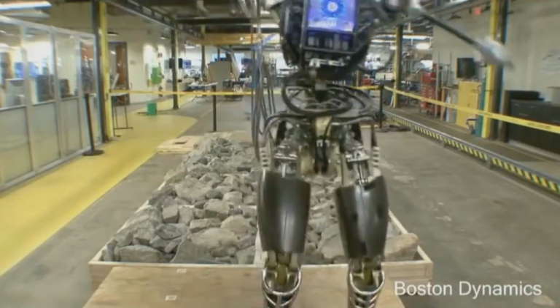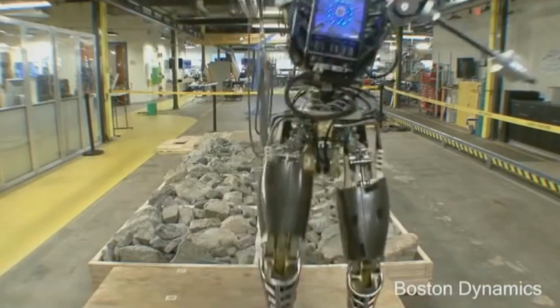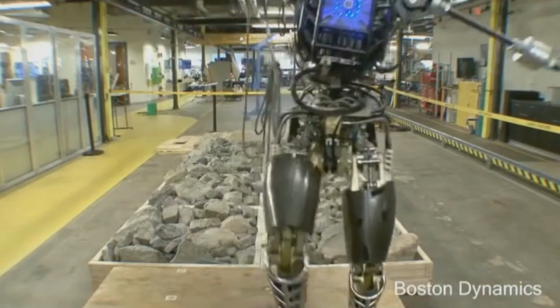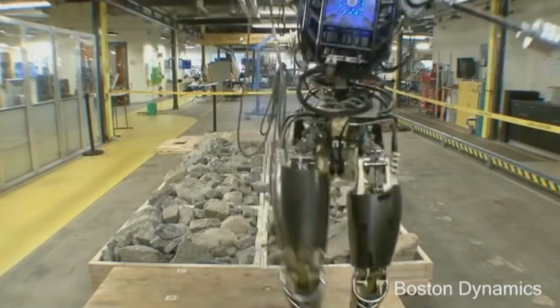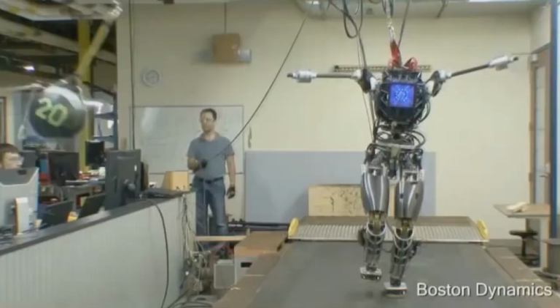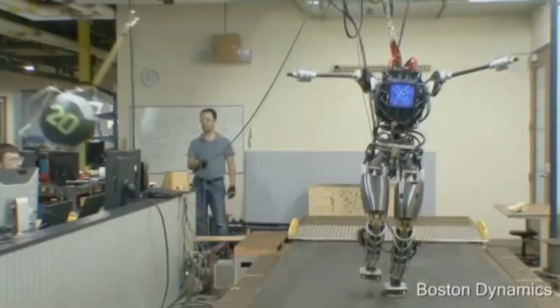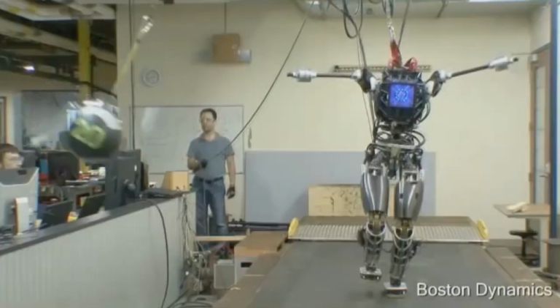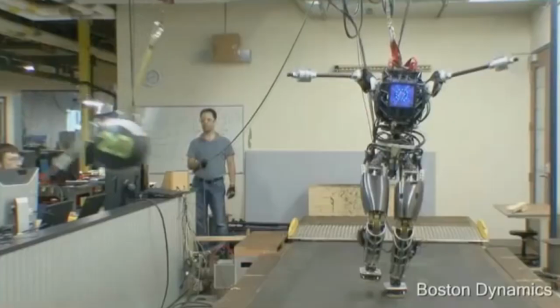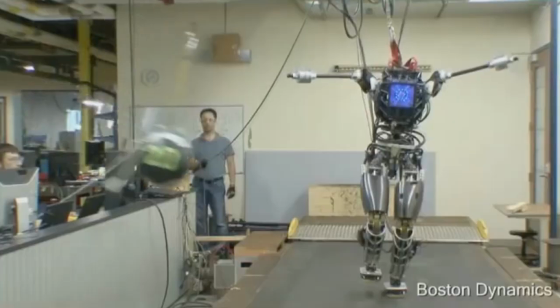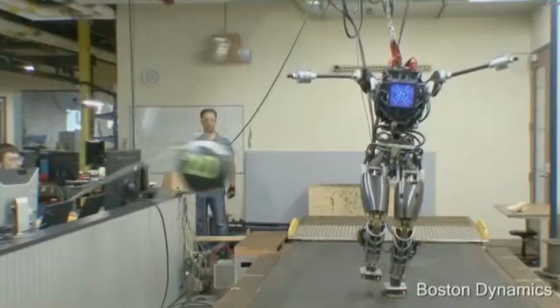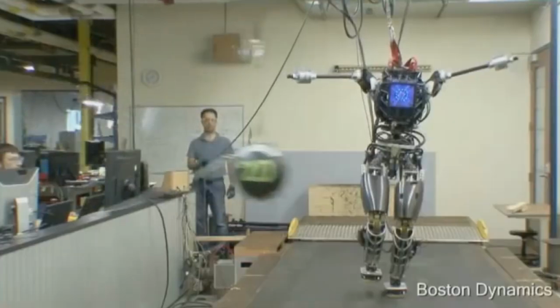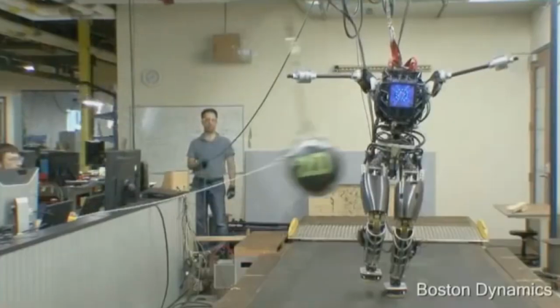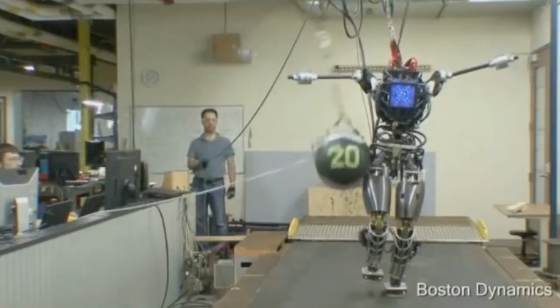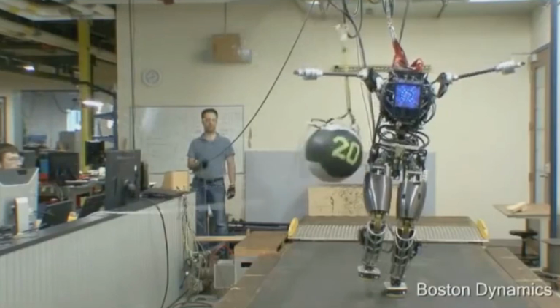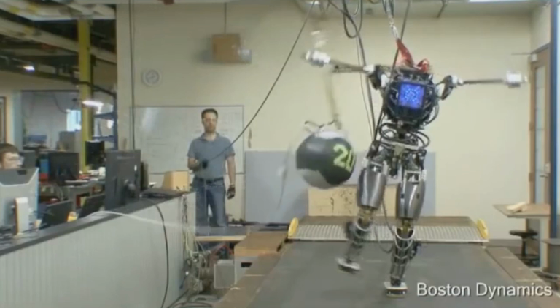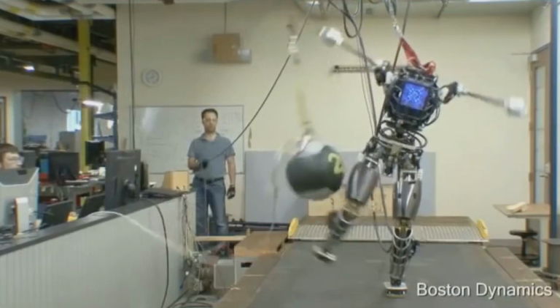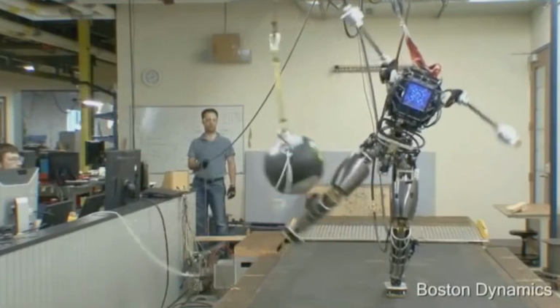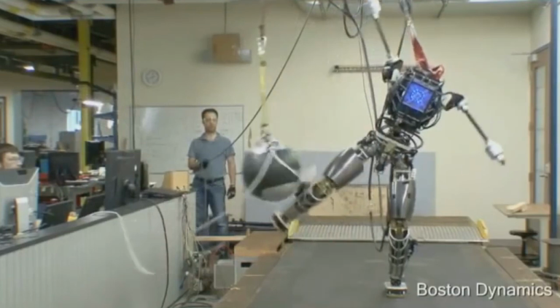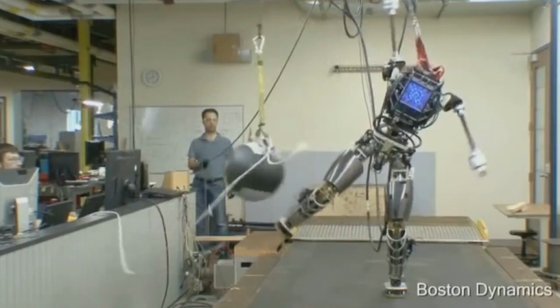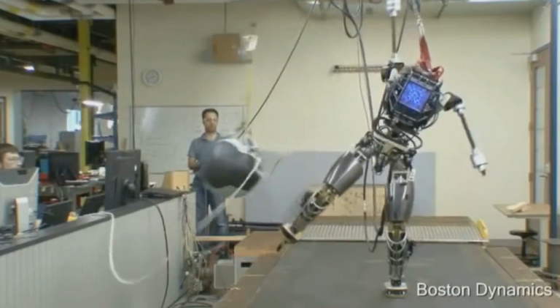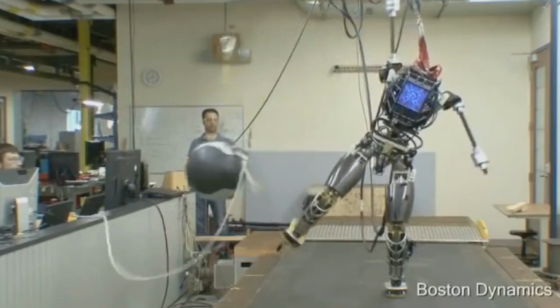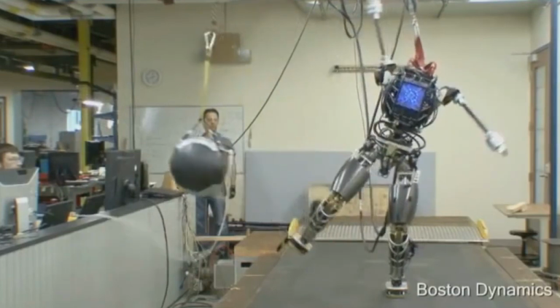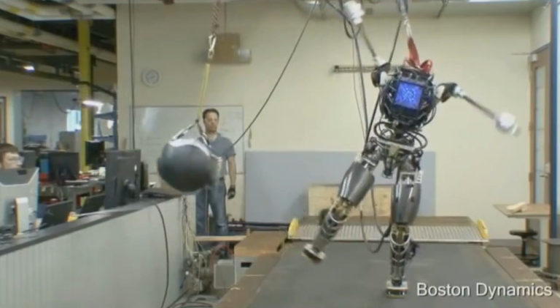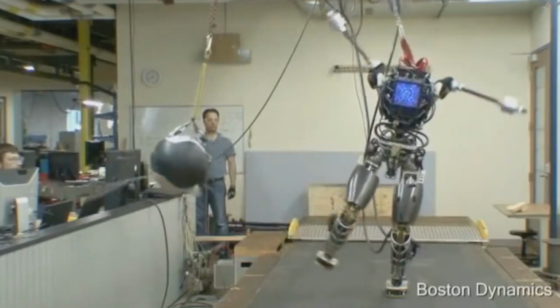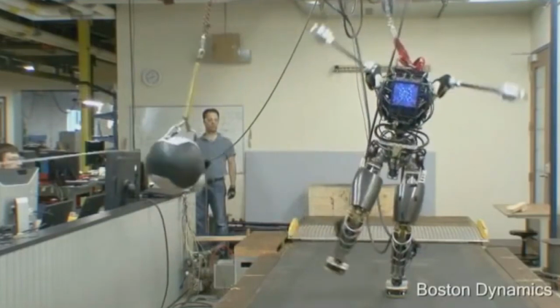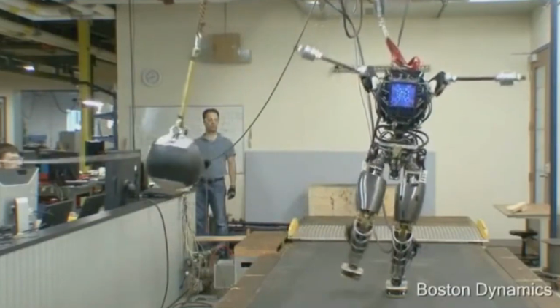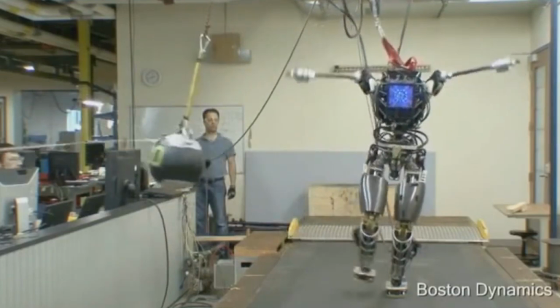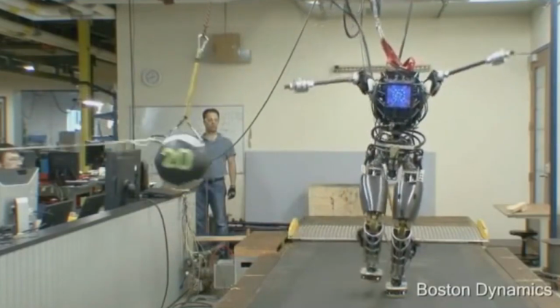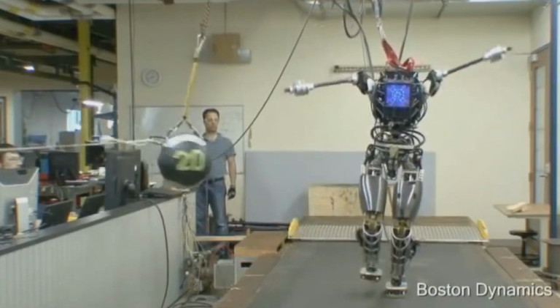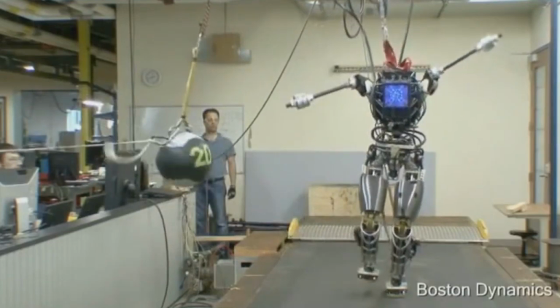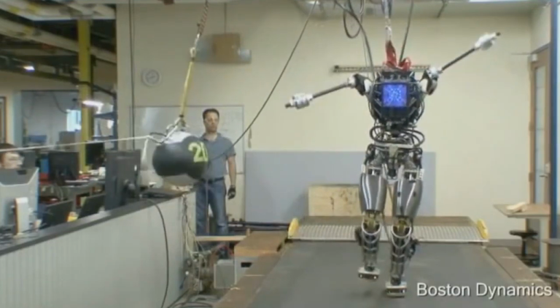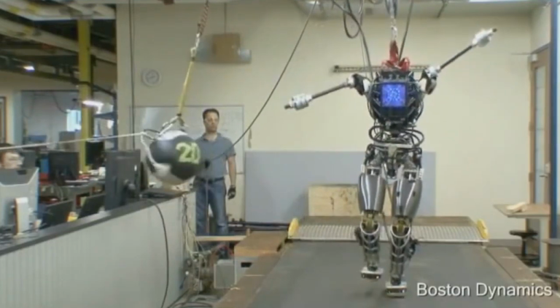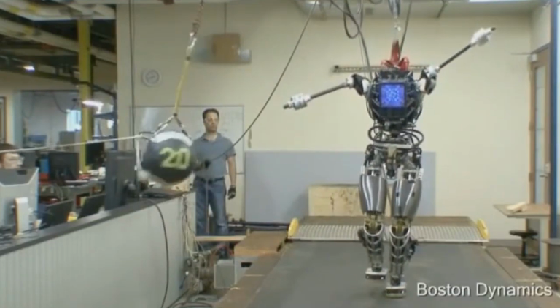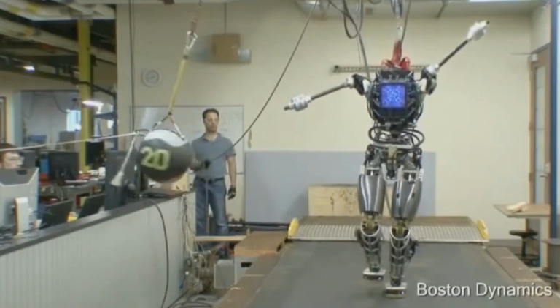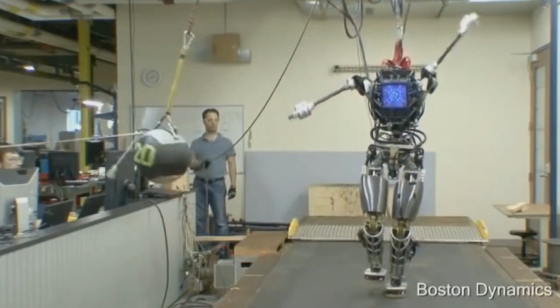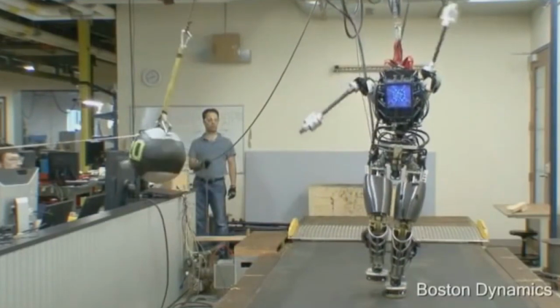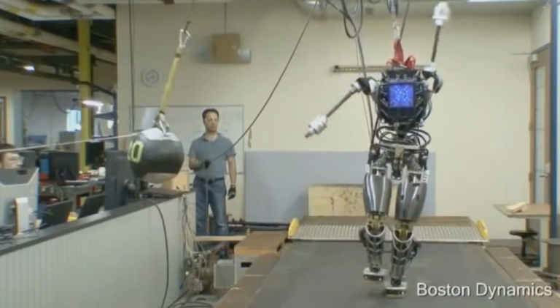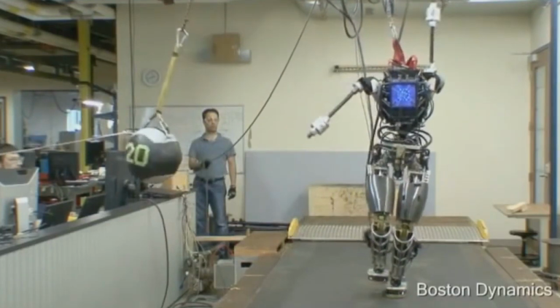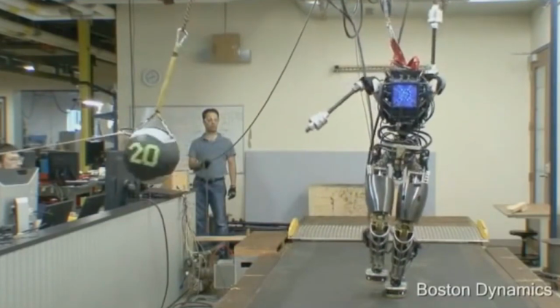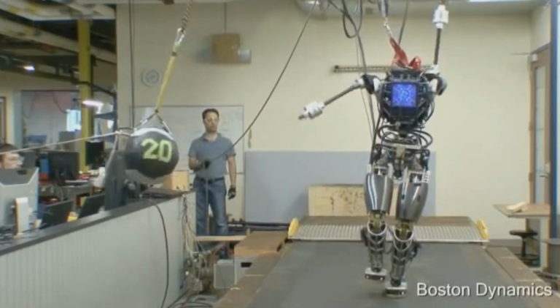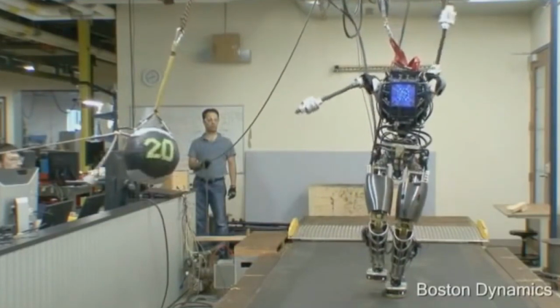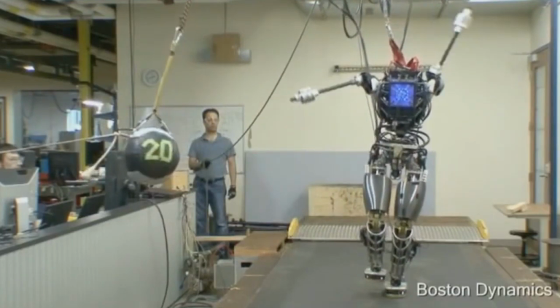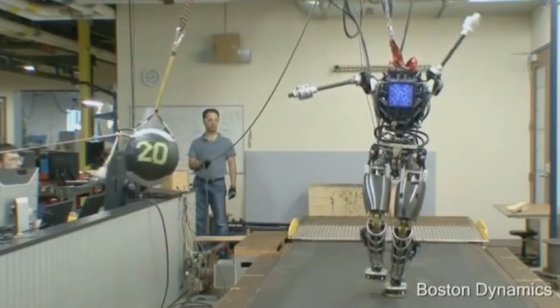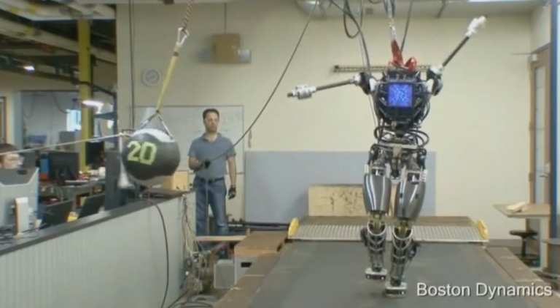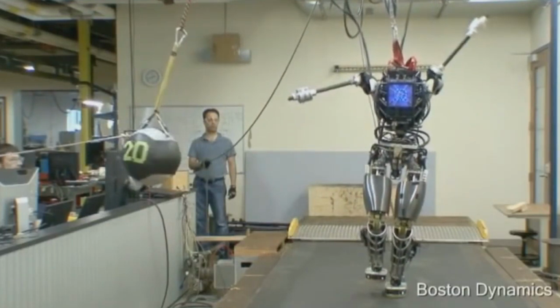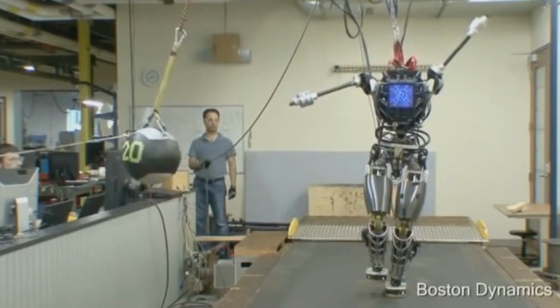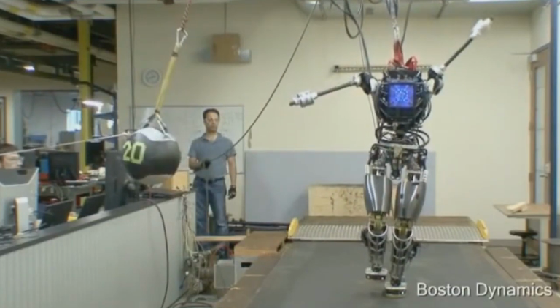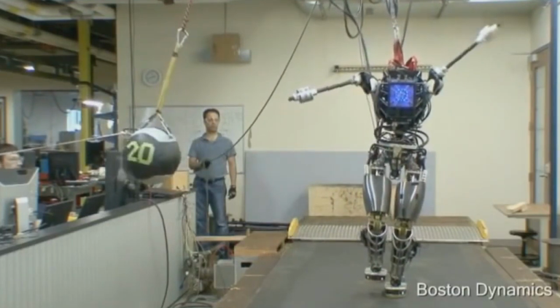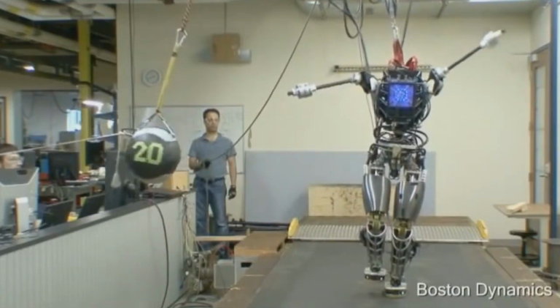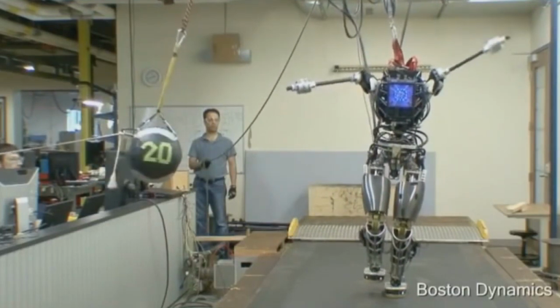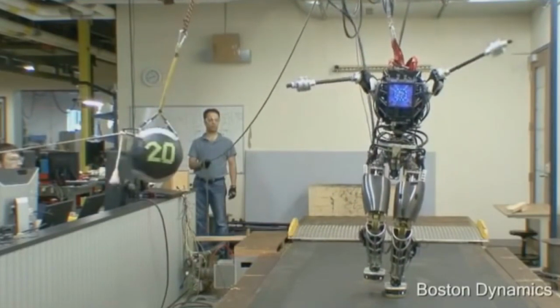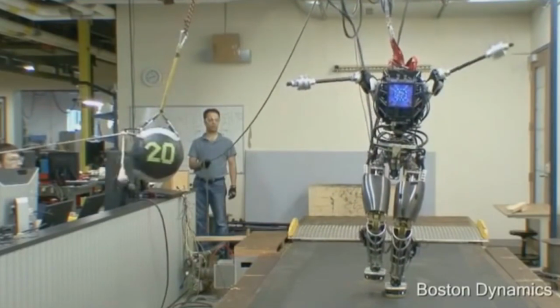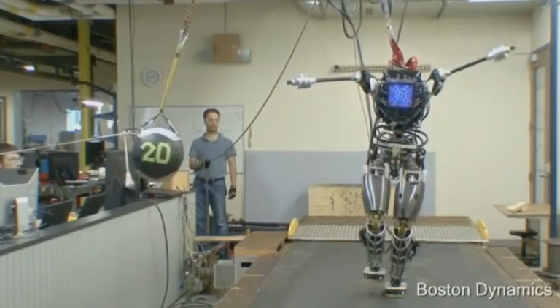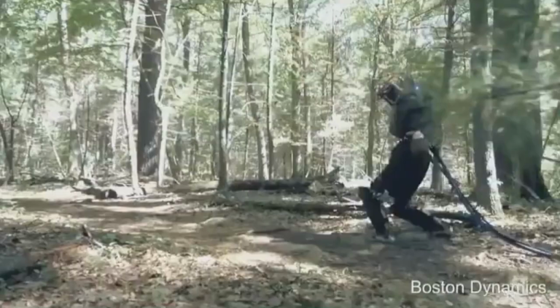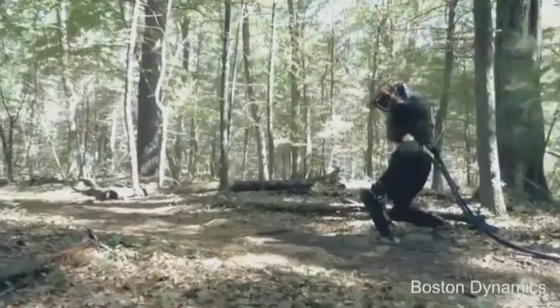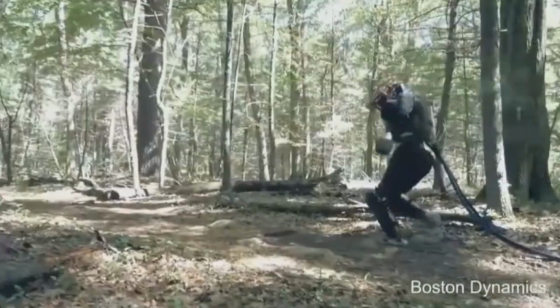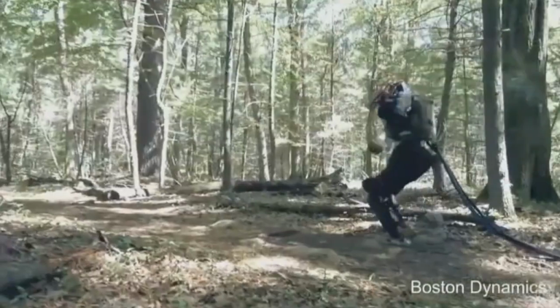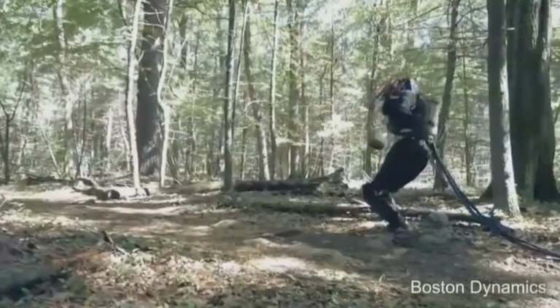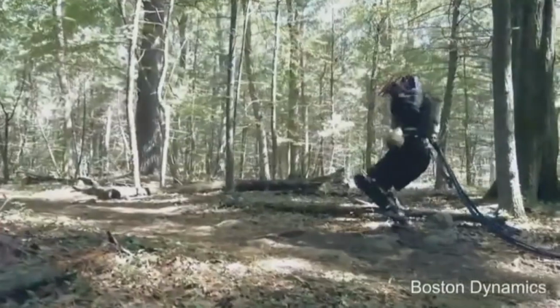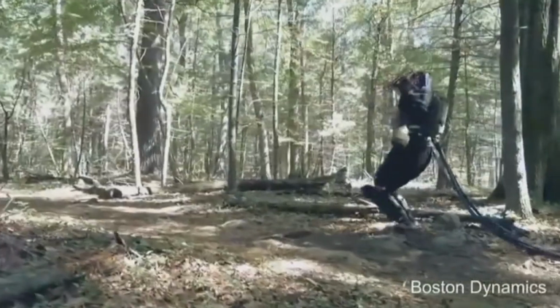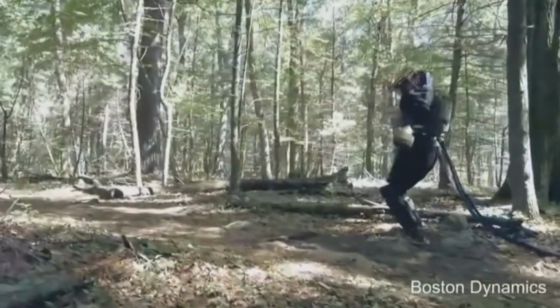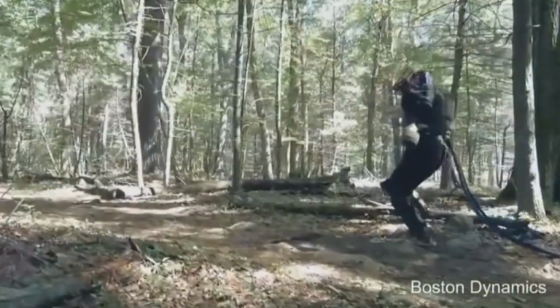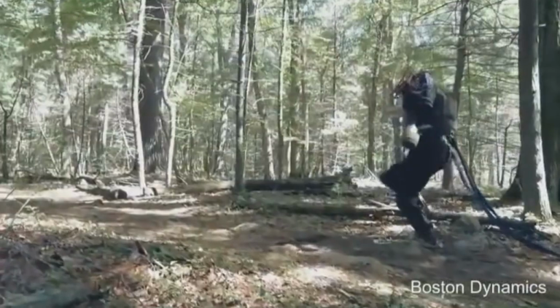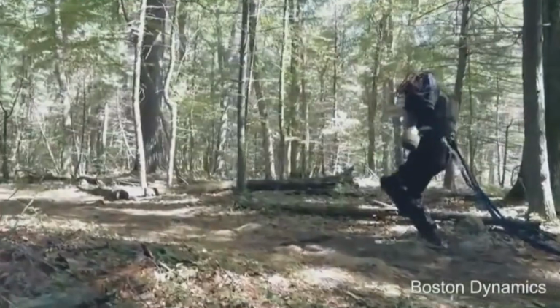We use that rock bed as a means of stabilizing, and sometimes we just kick the robot or use a weight.